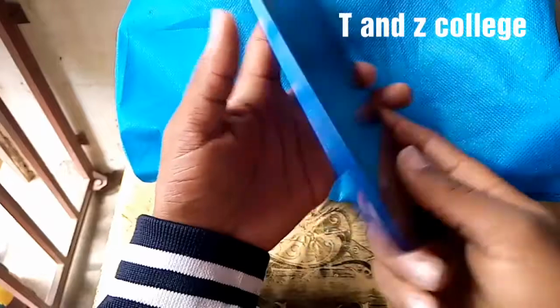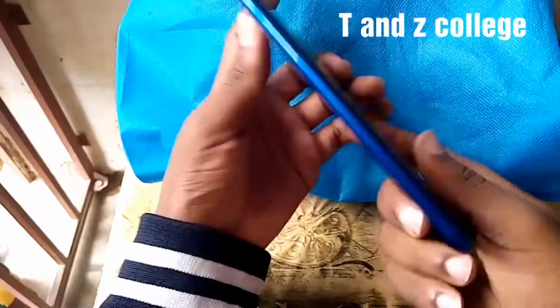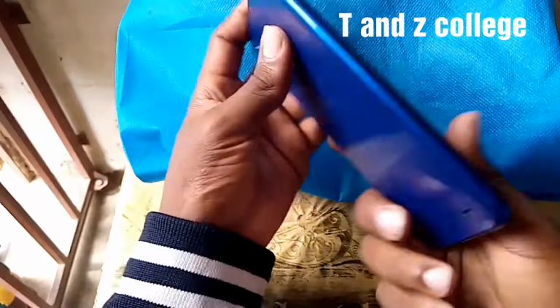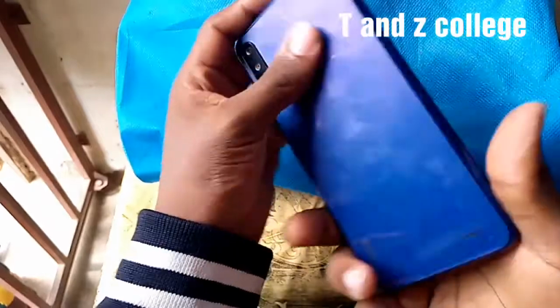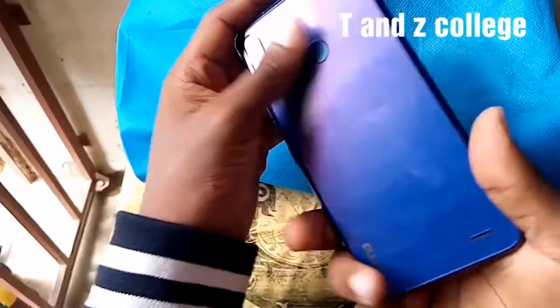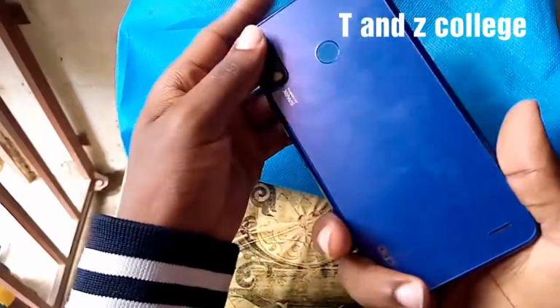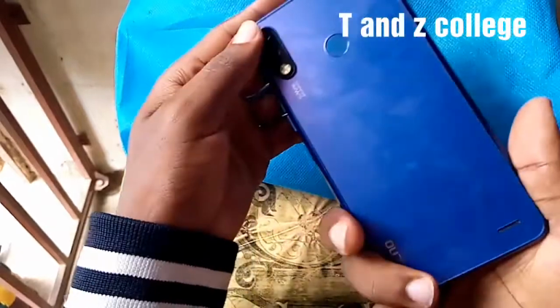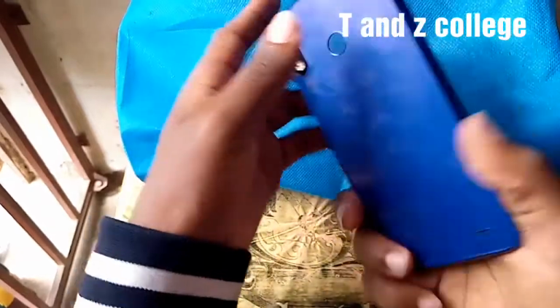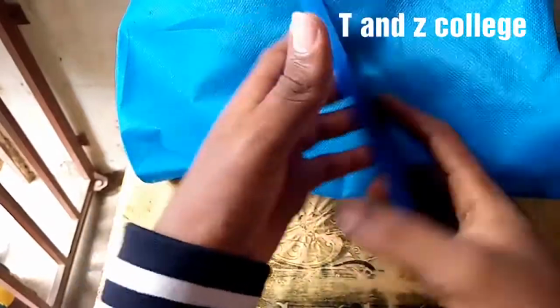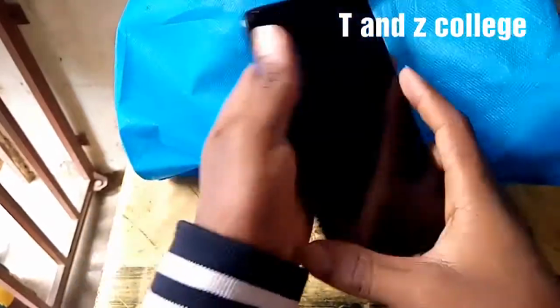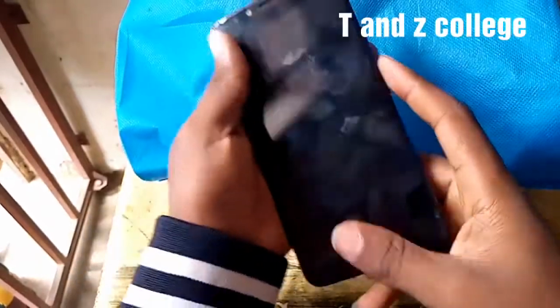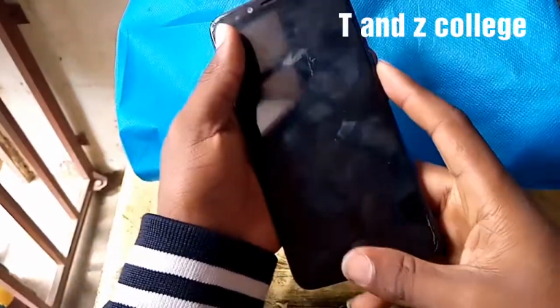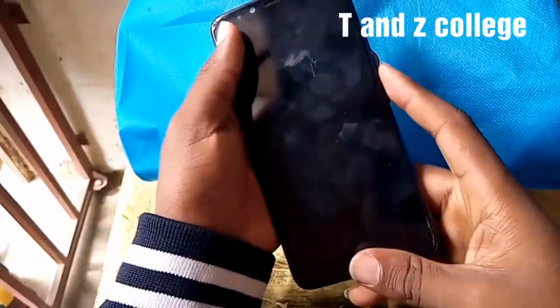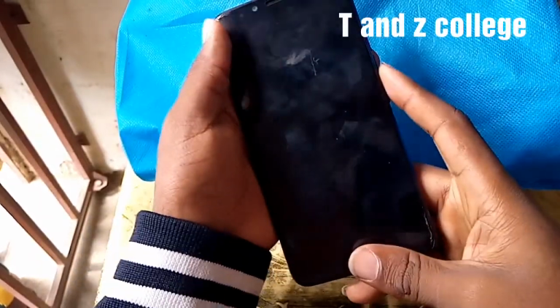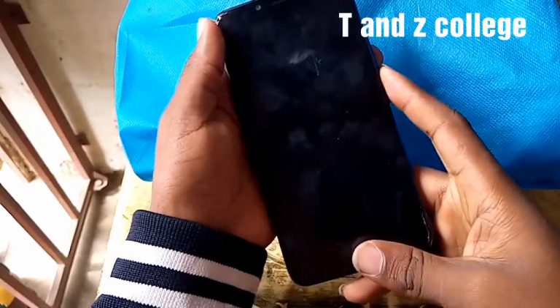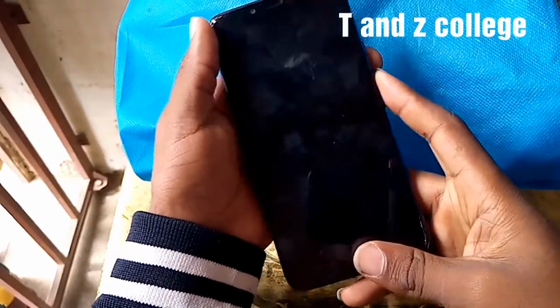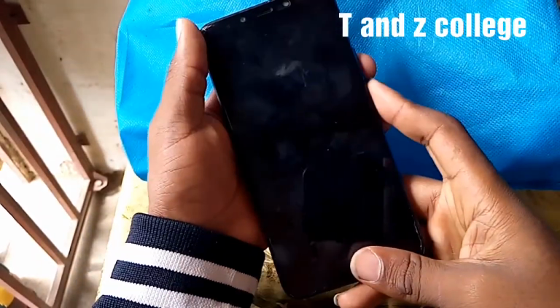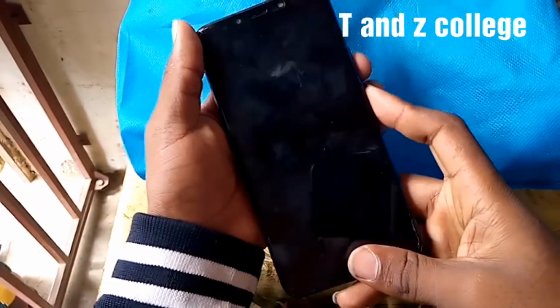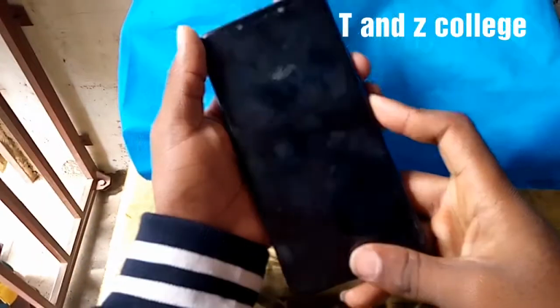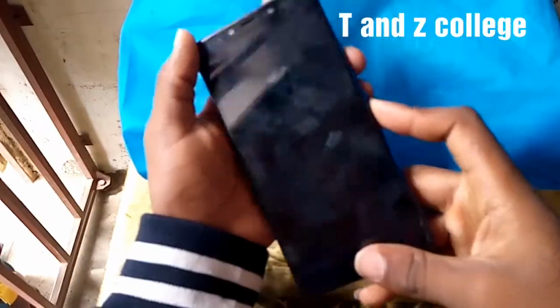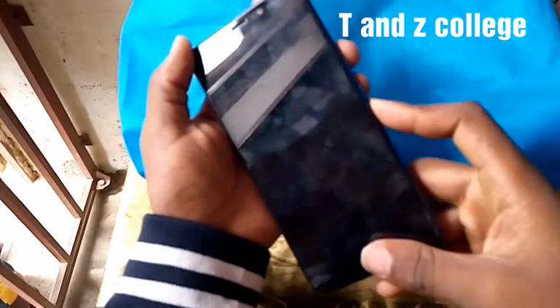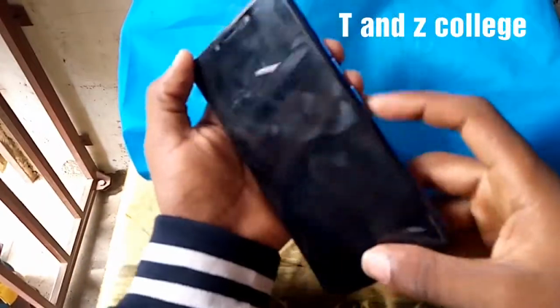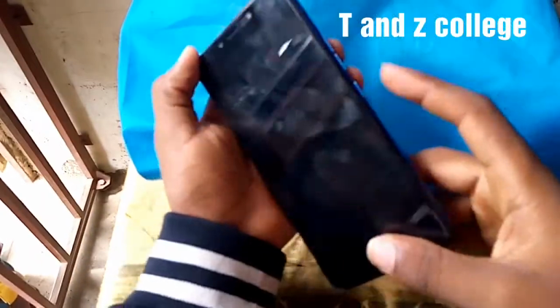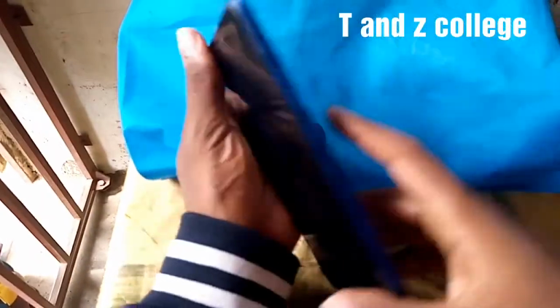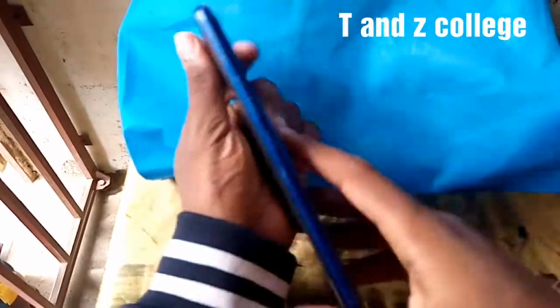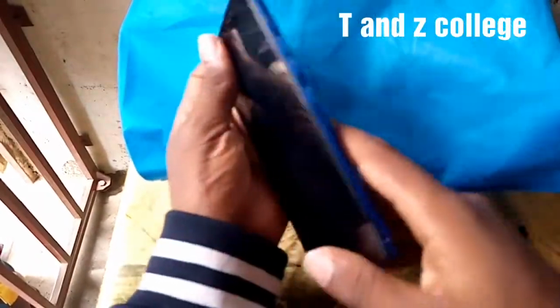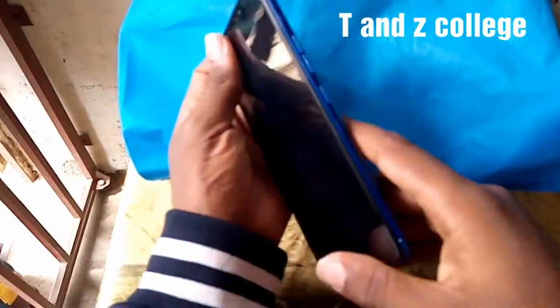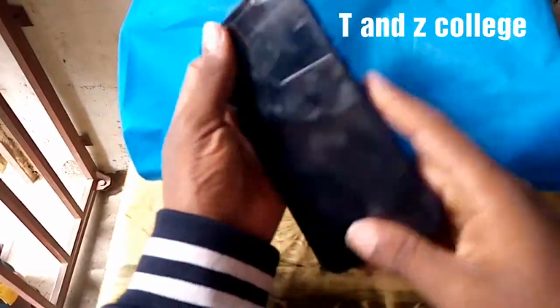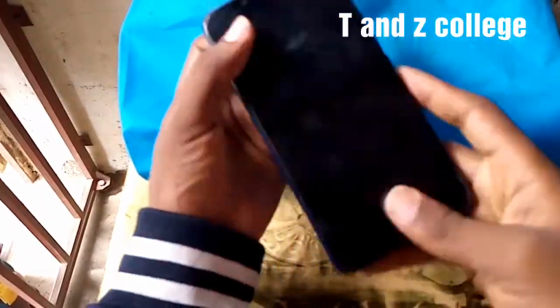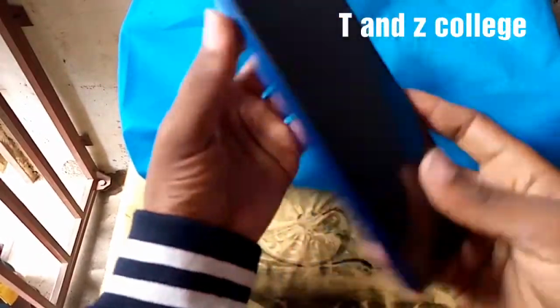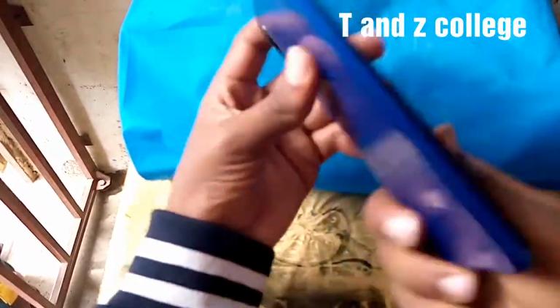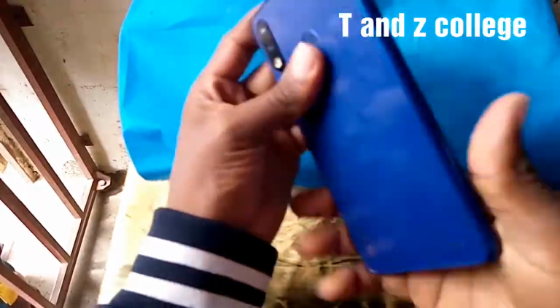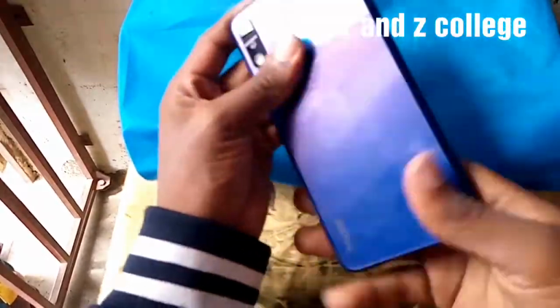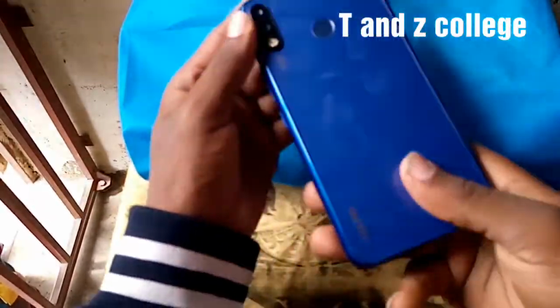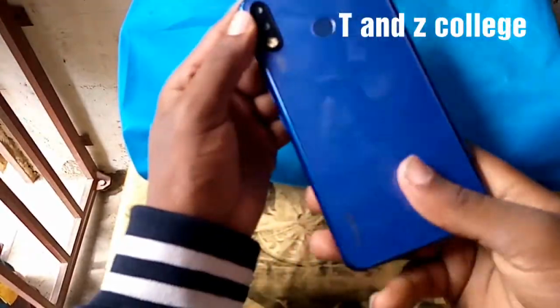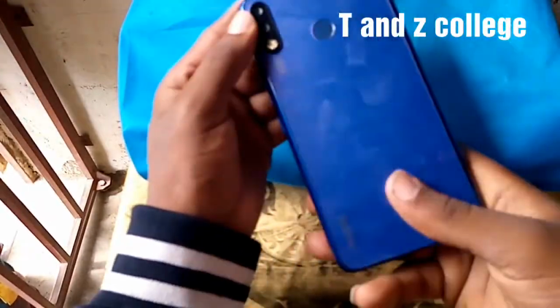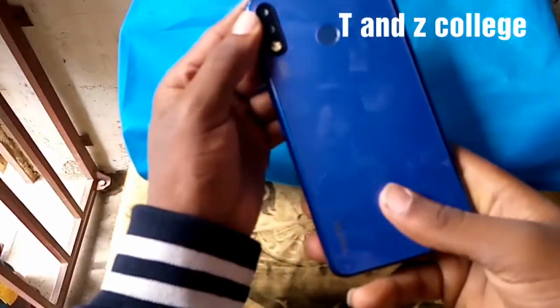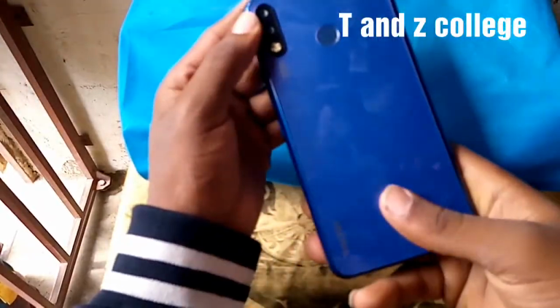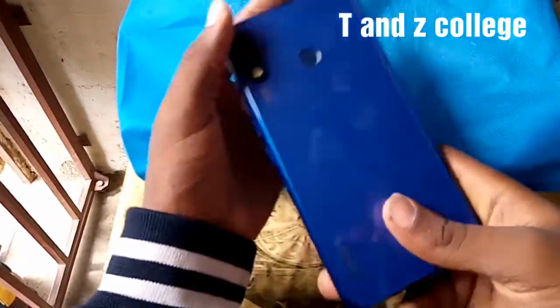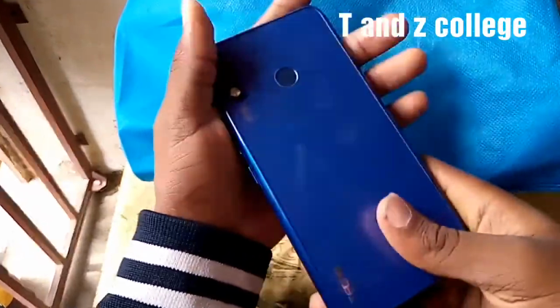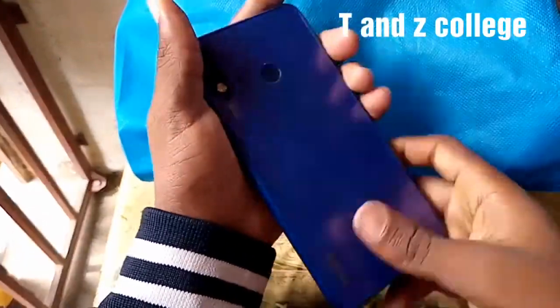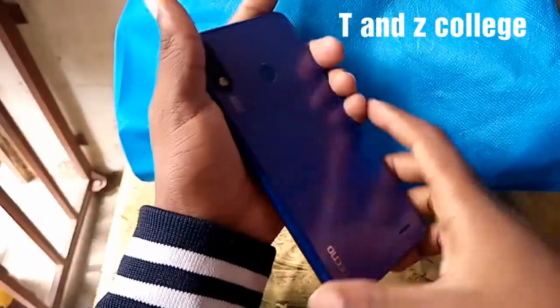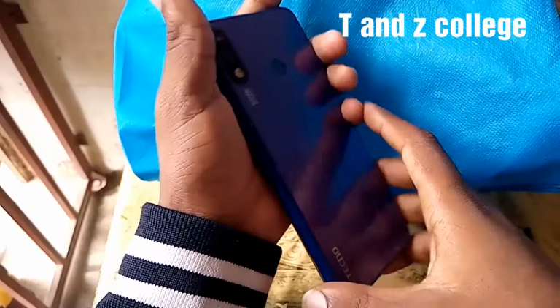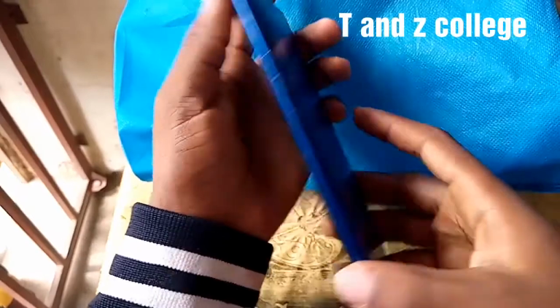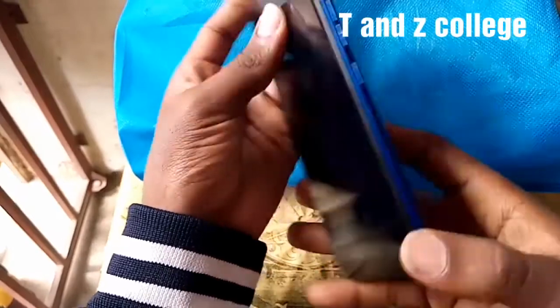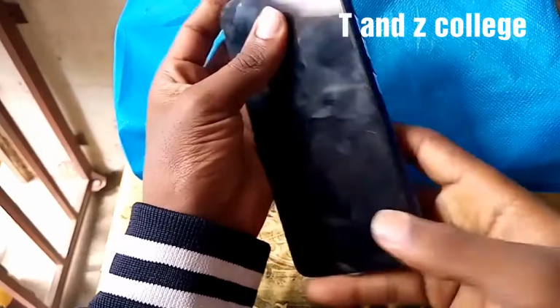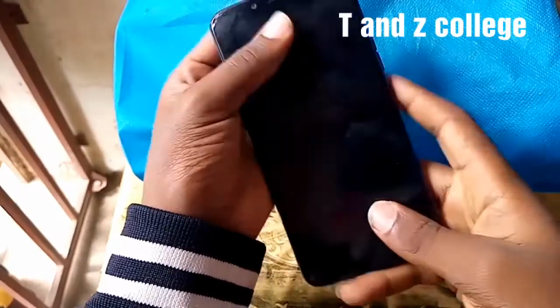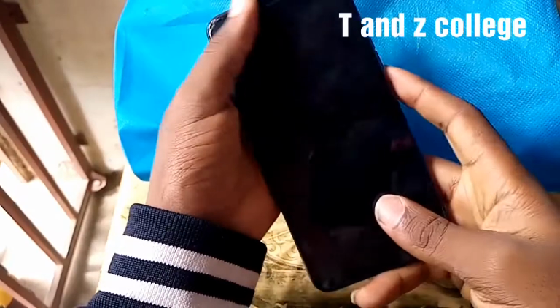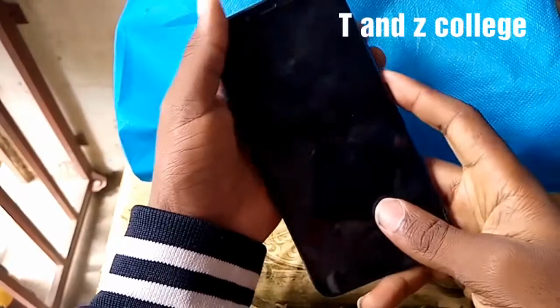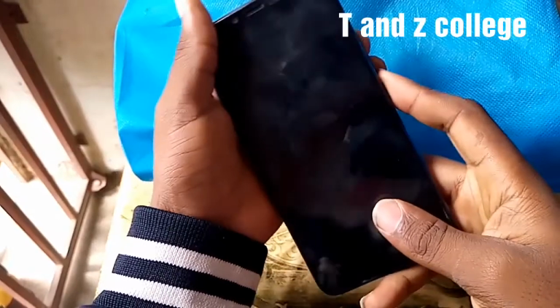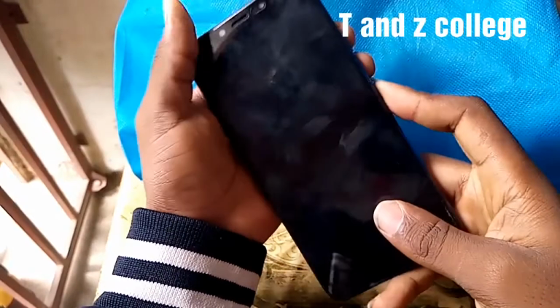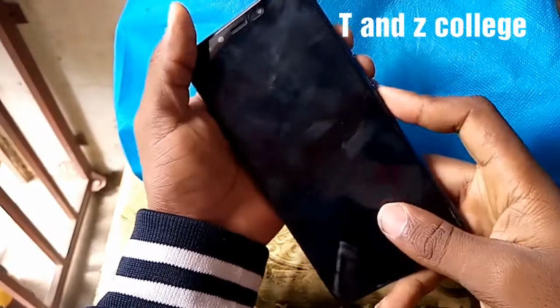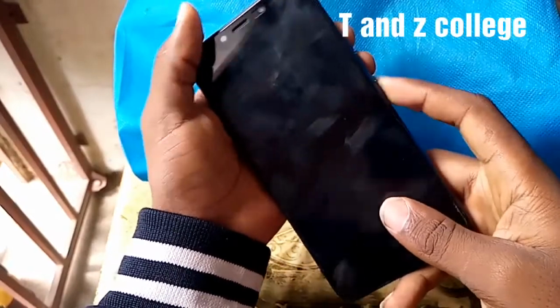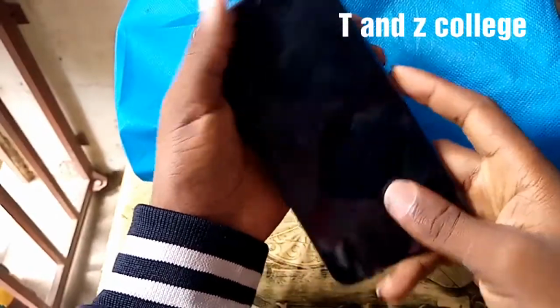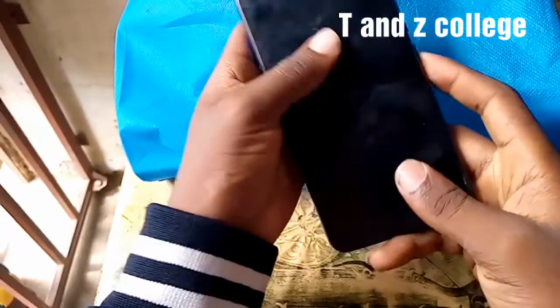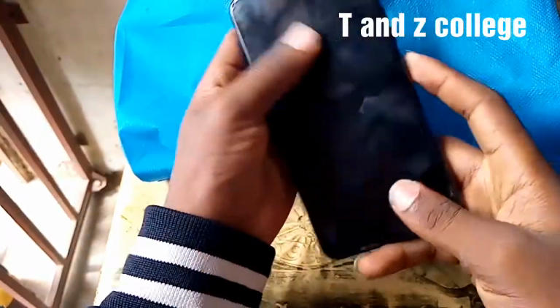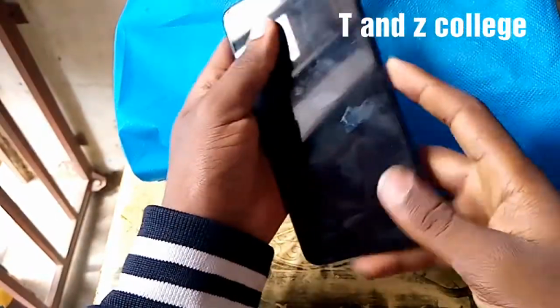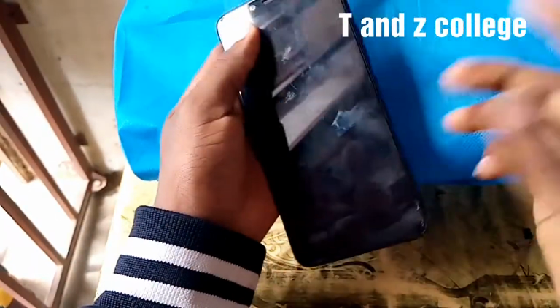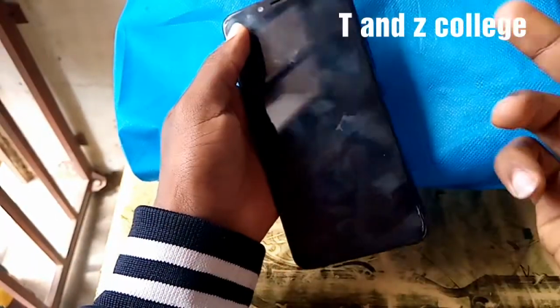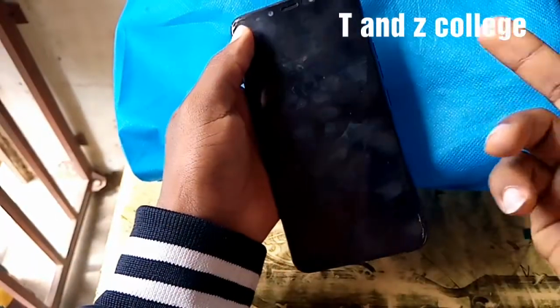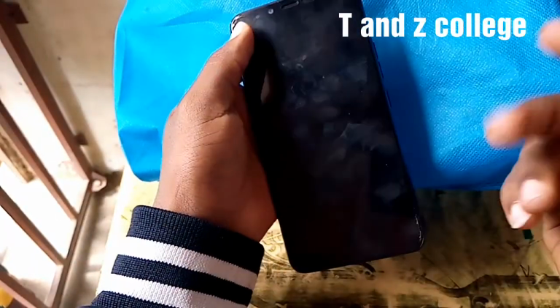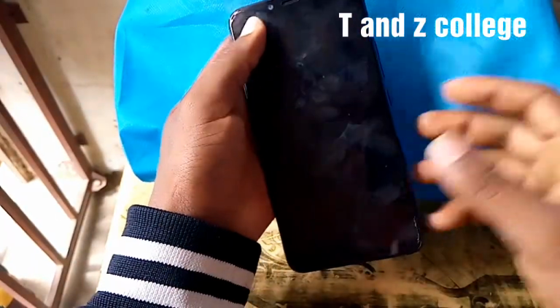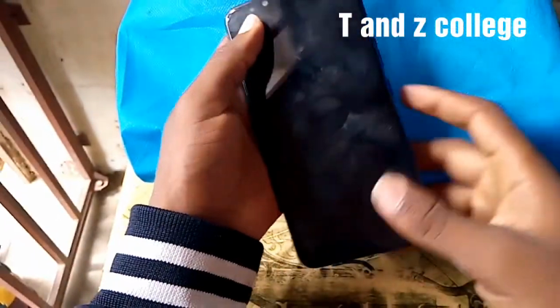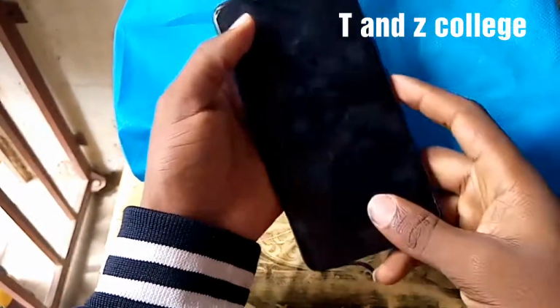All right, TNZD College. Today I'm going to show you how to hard reset Tecno Spark 3 KB7.